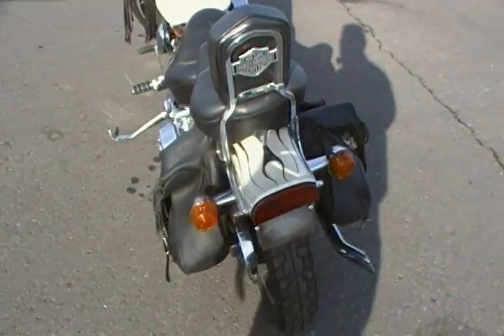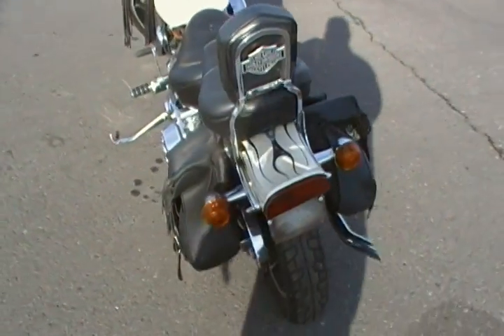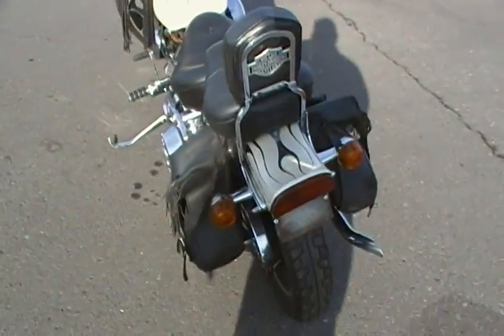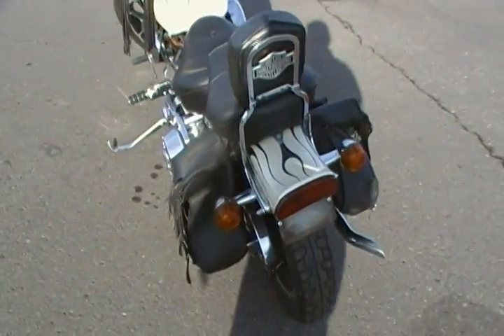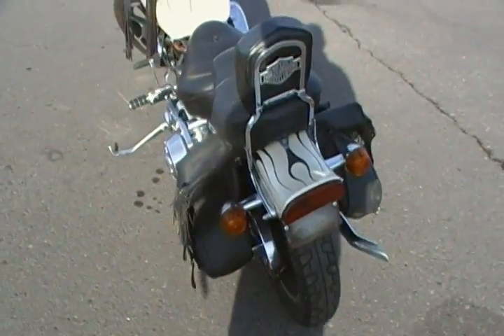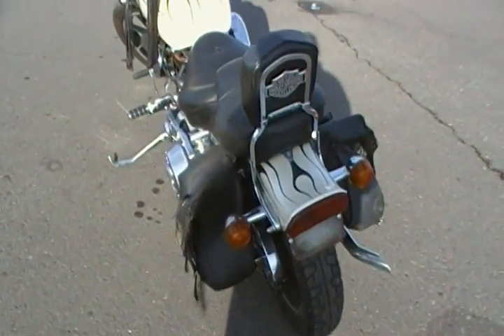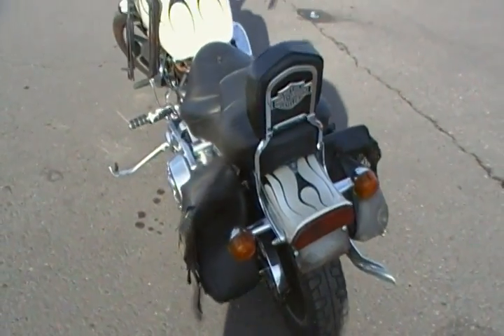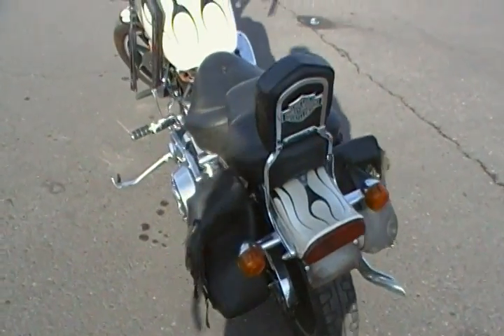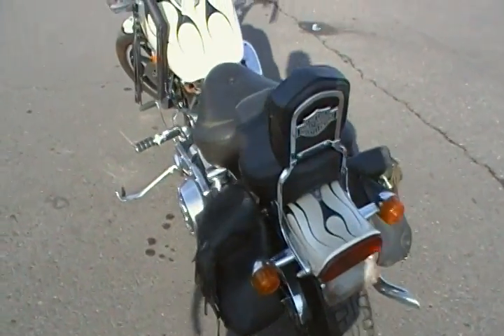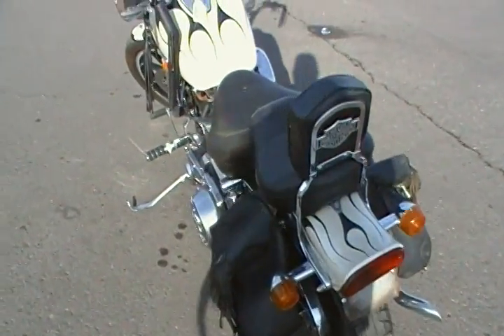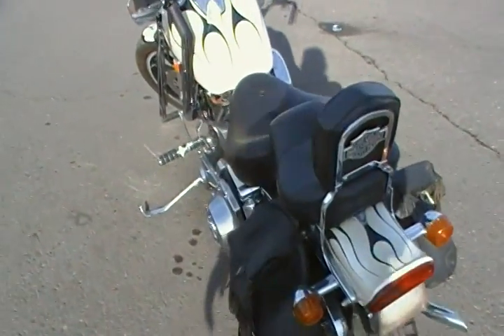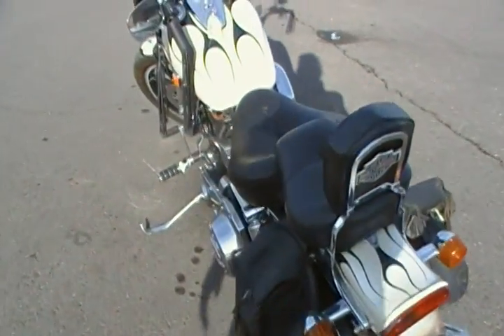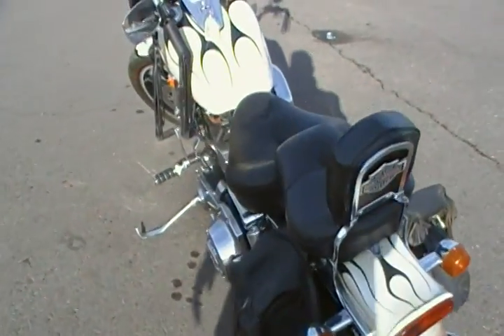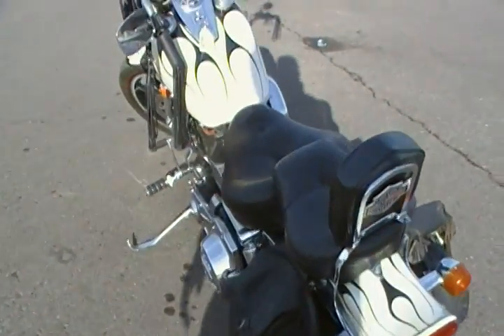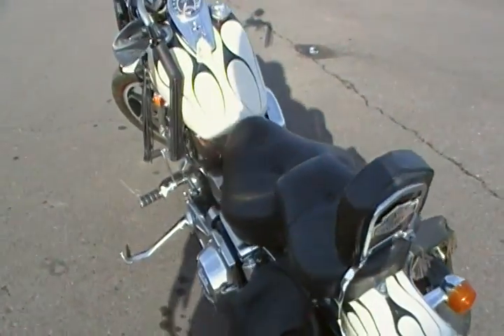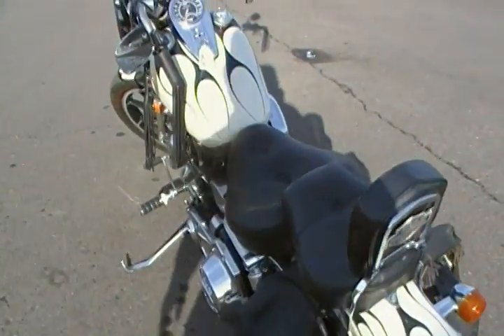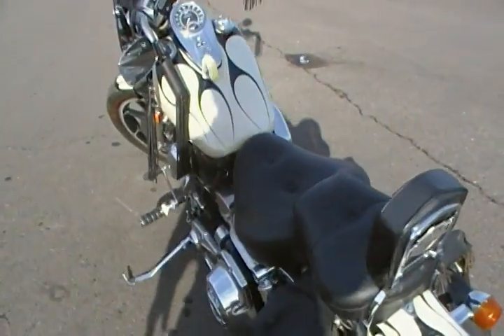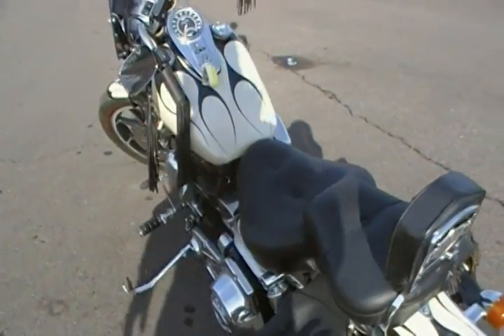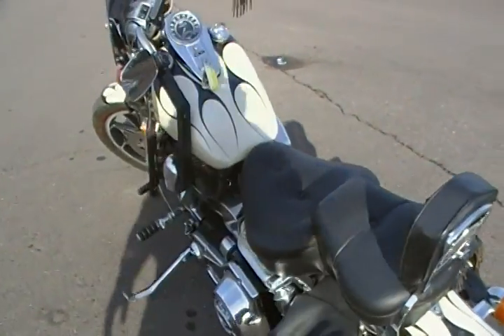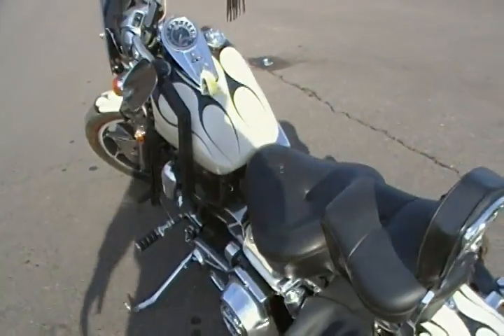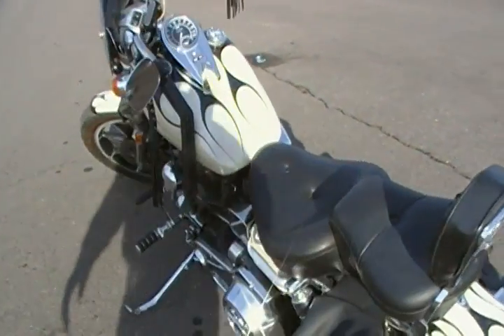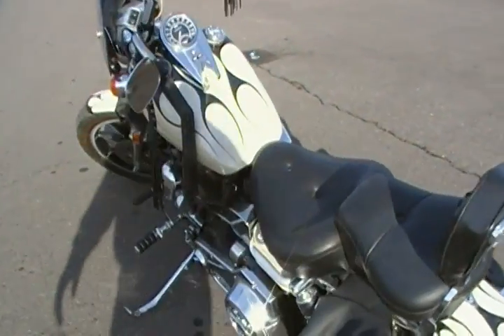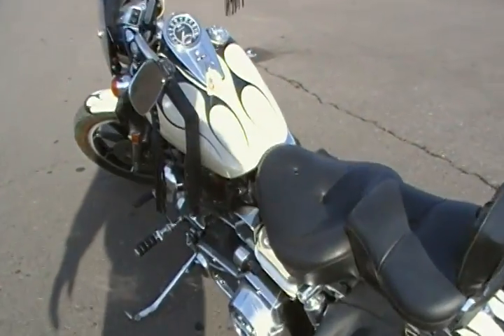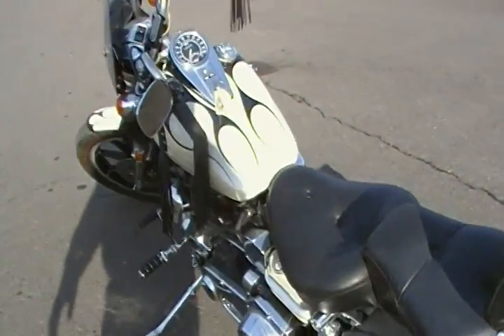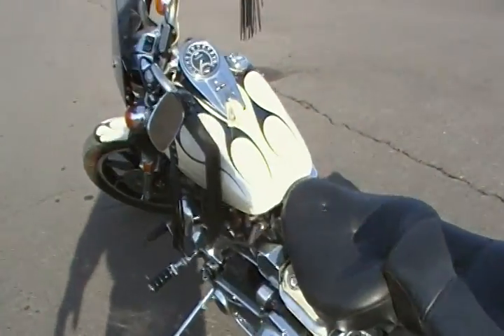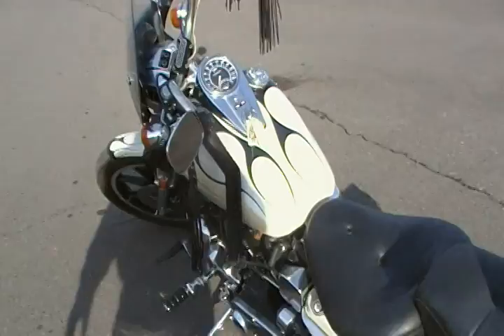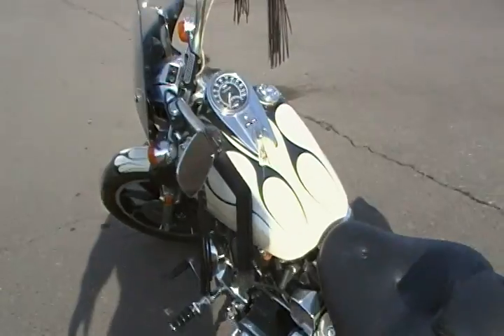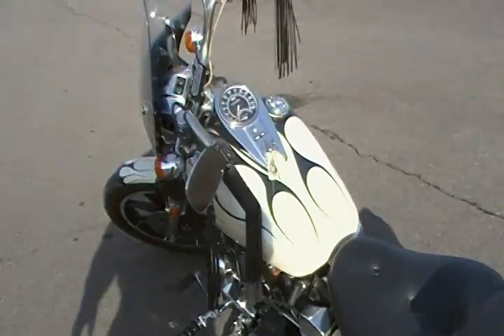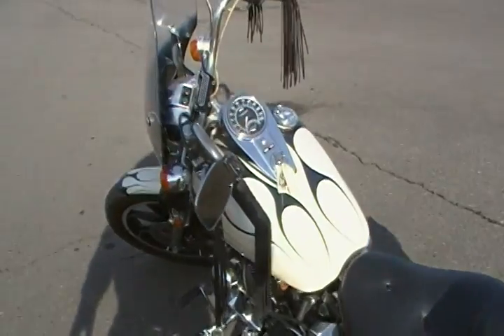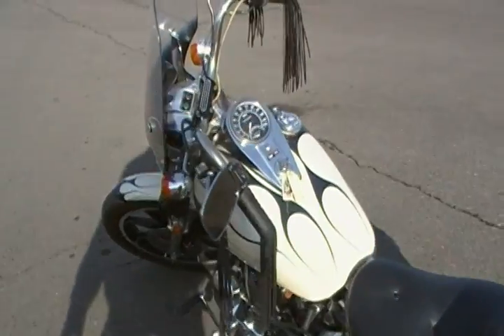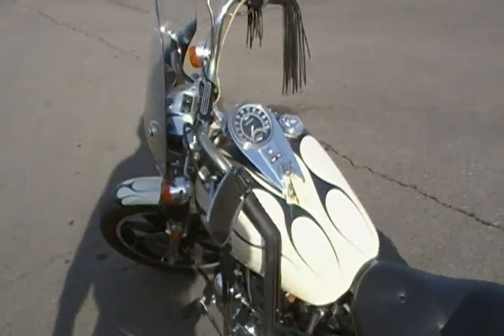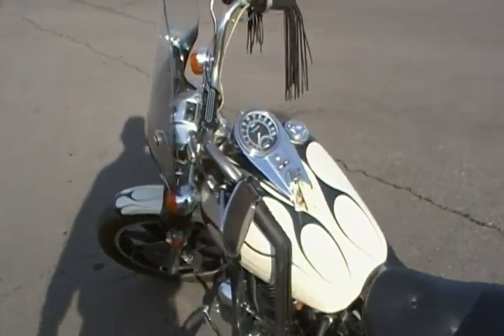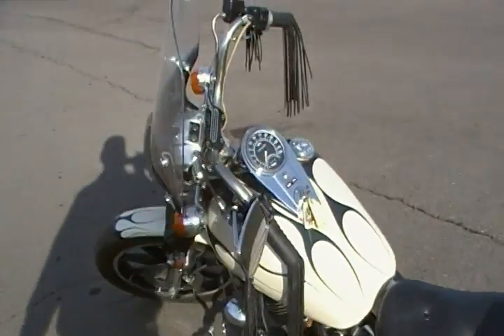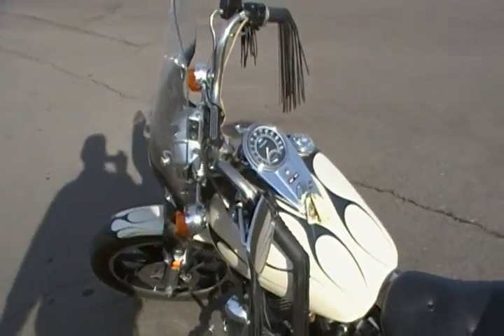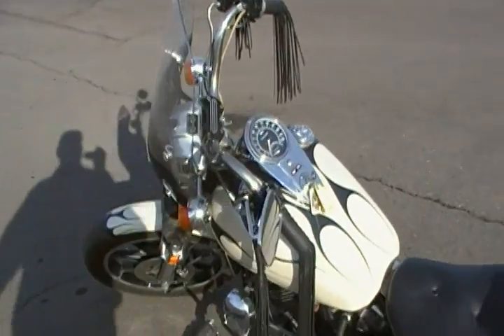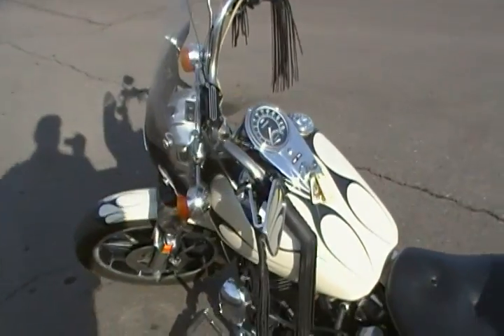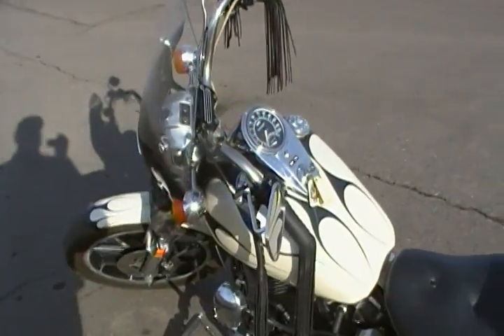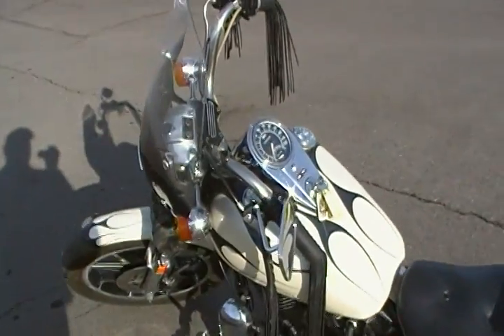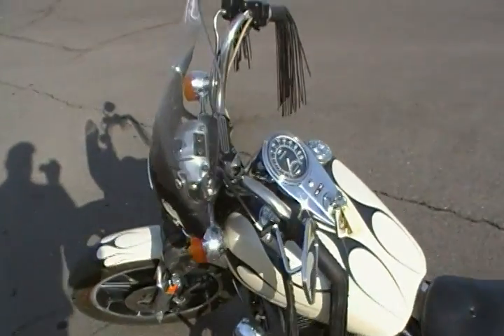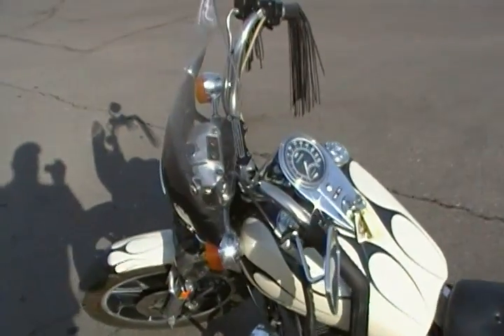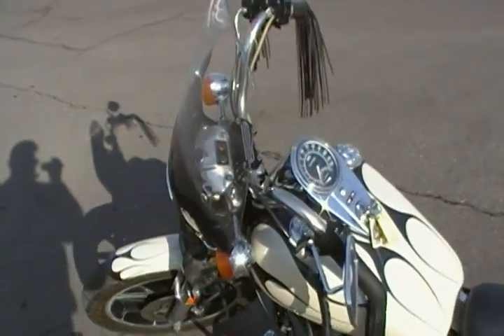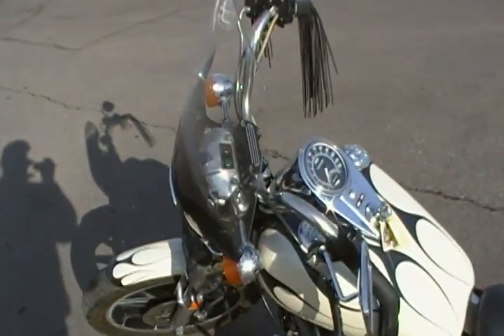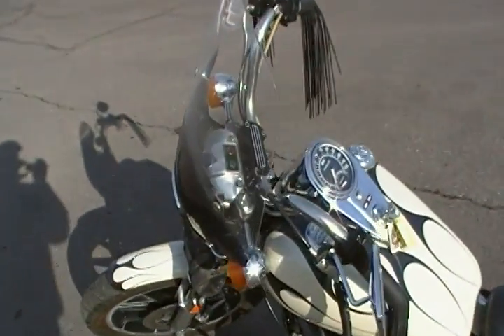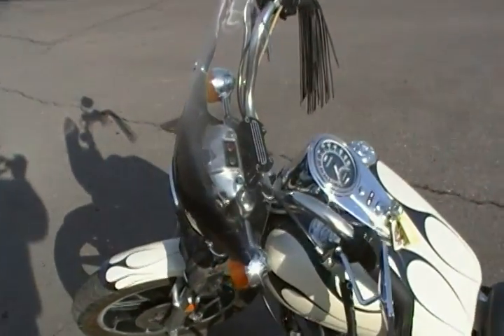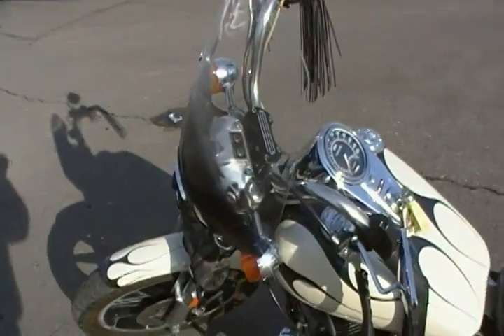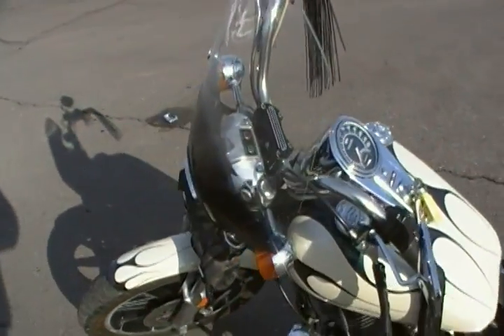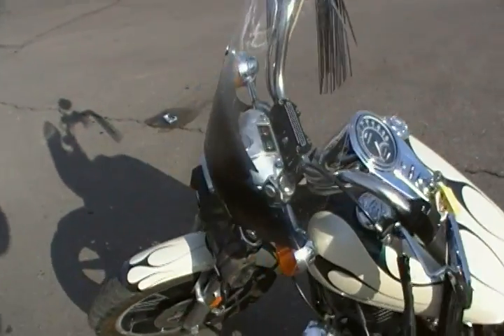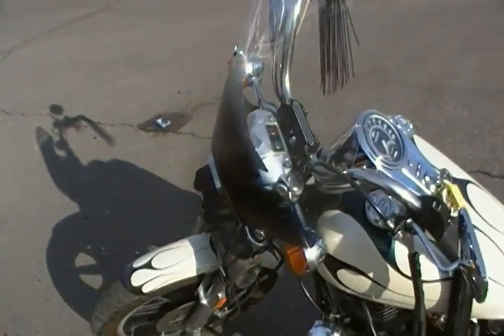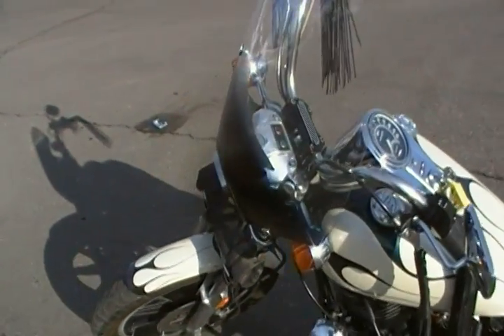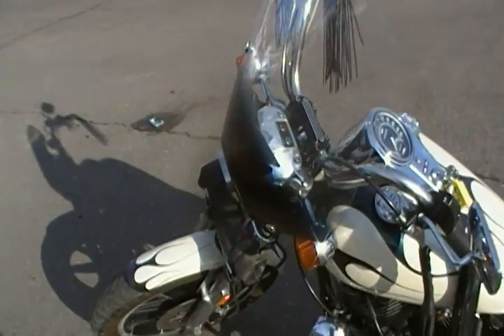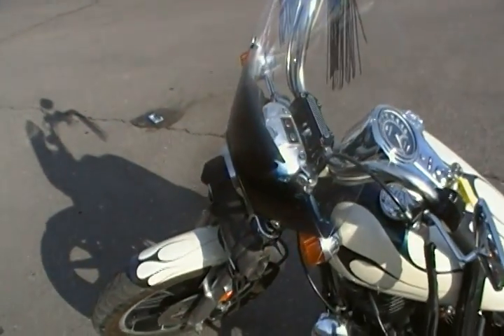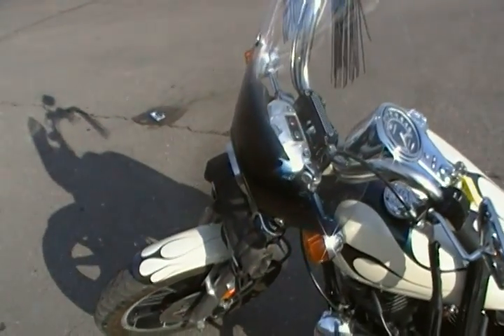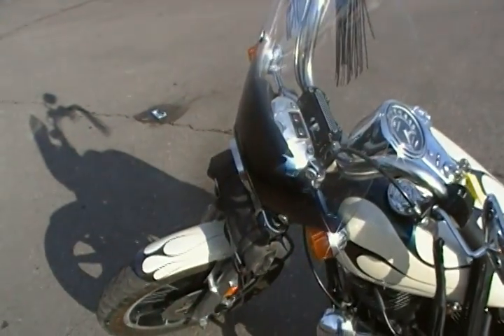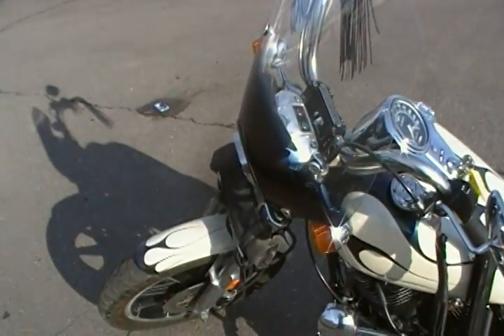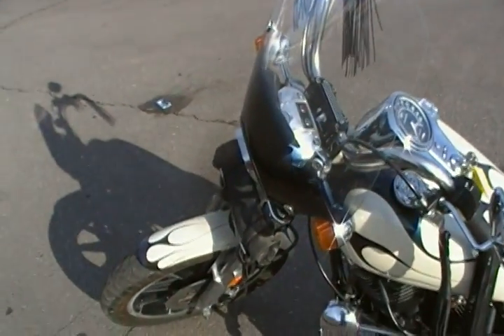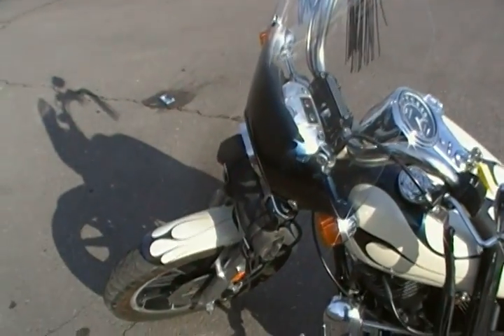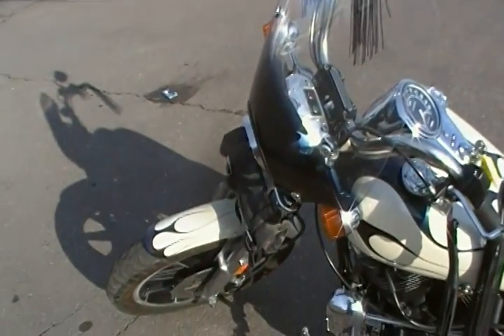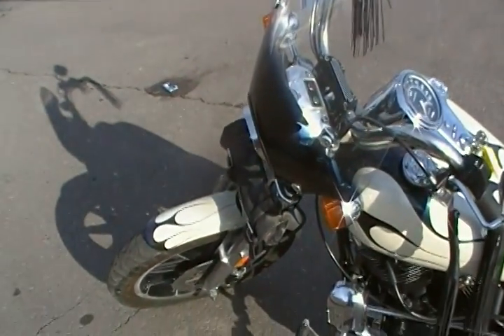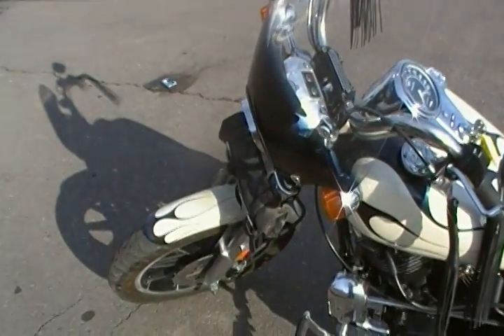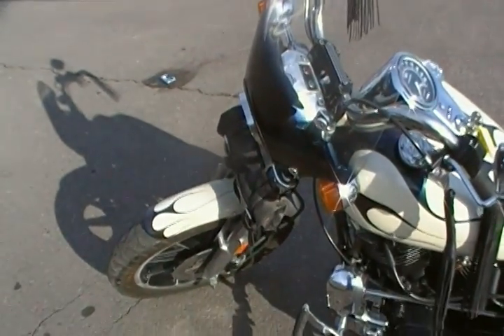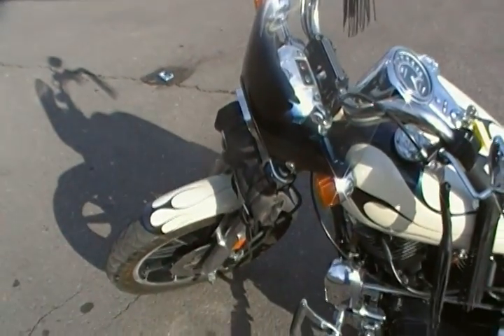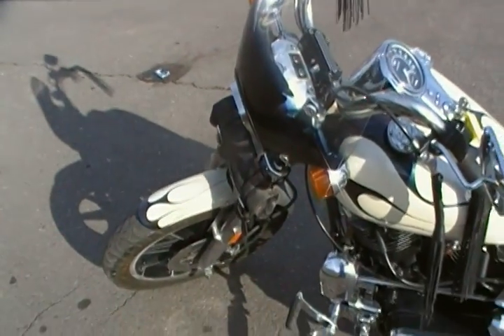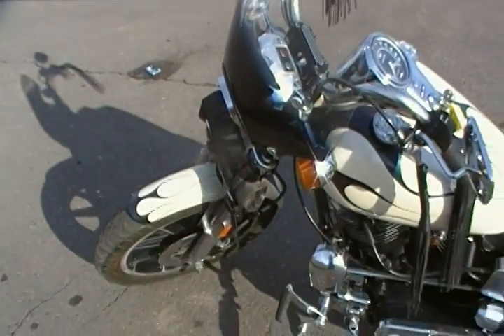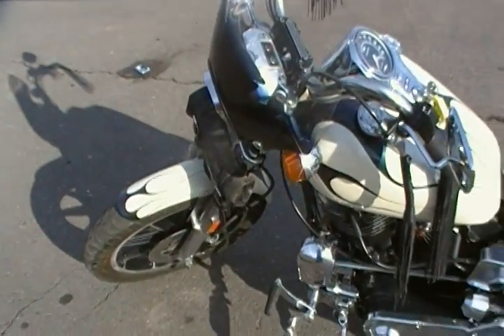You can see it's got a custom paint job. It's got a lot of chrome stuff on it. It's a 1340cc motor.